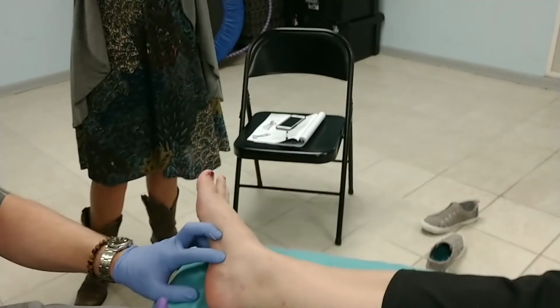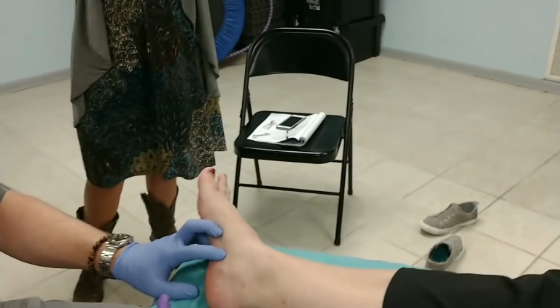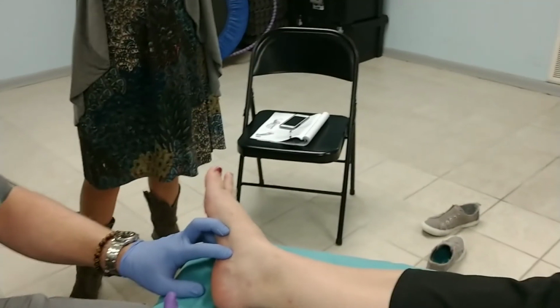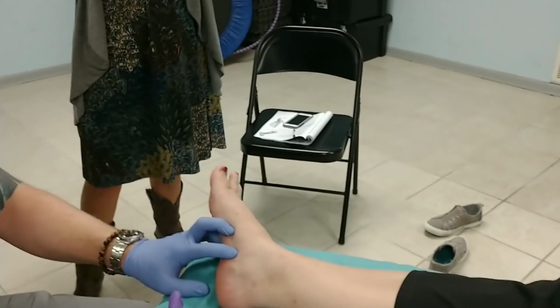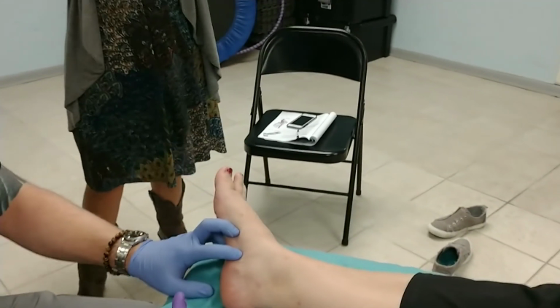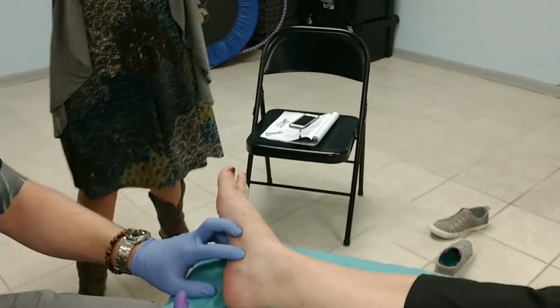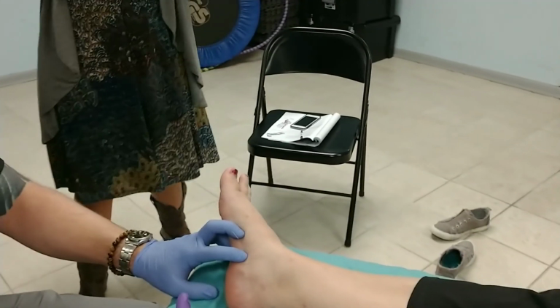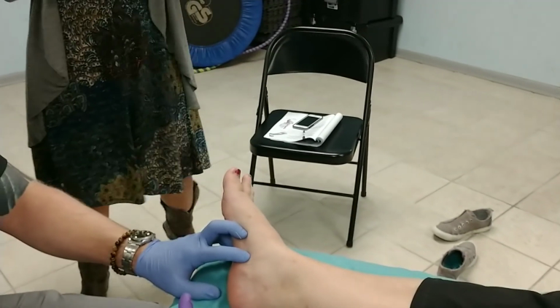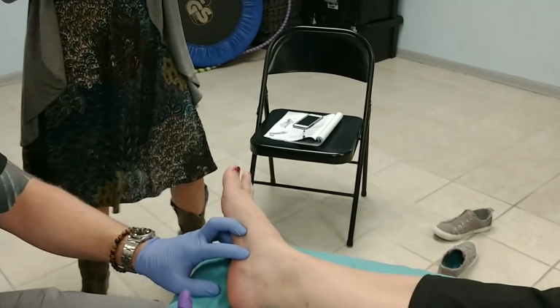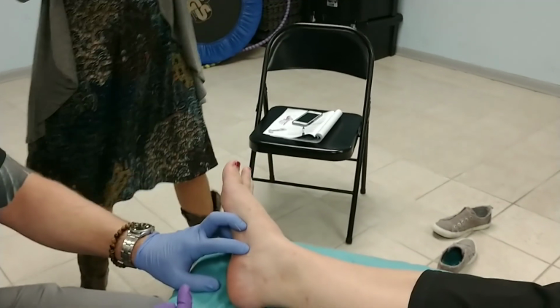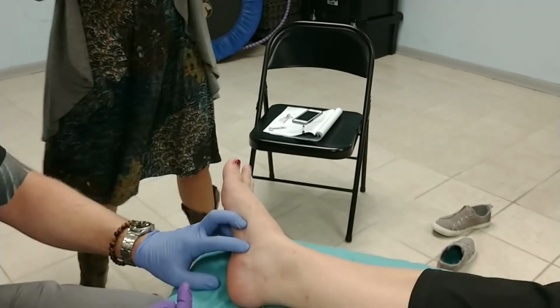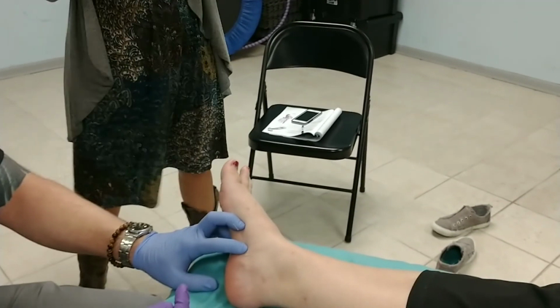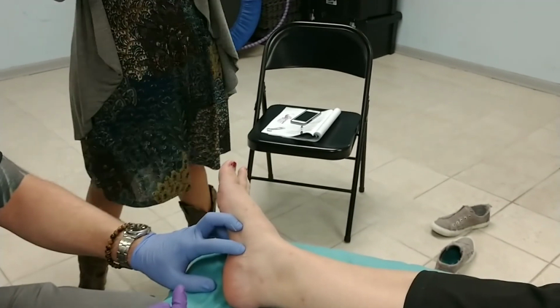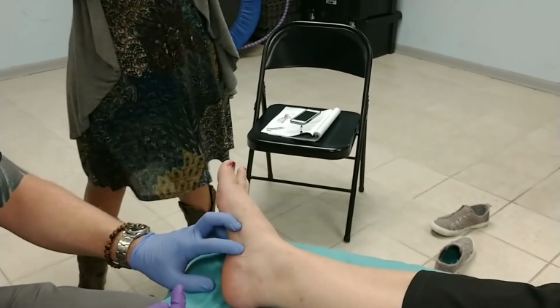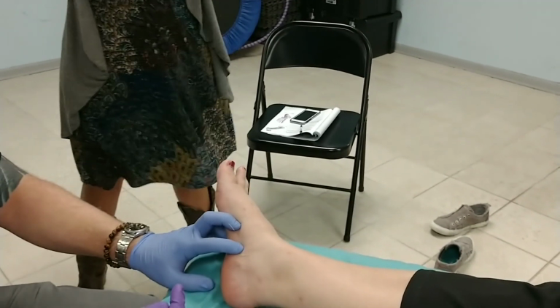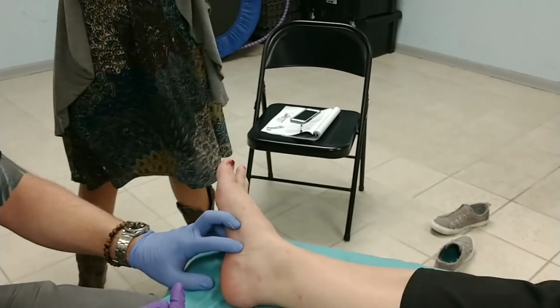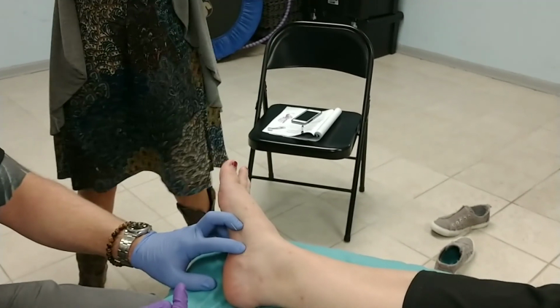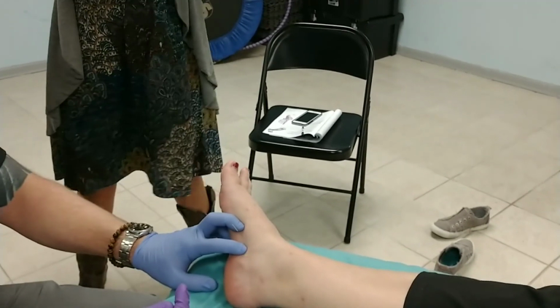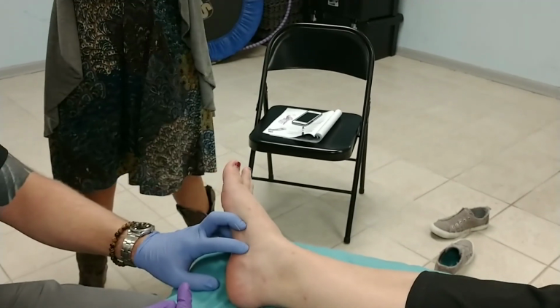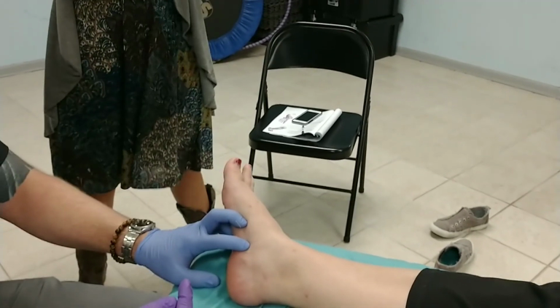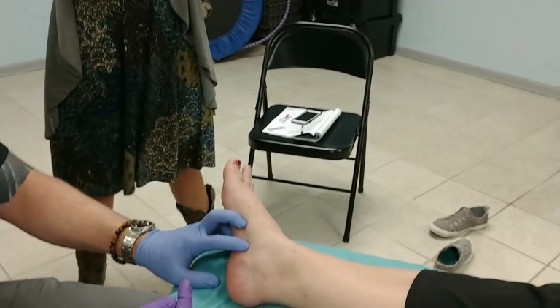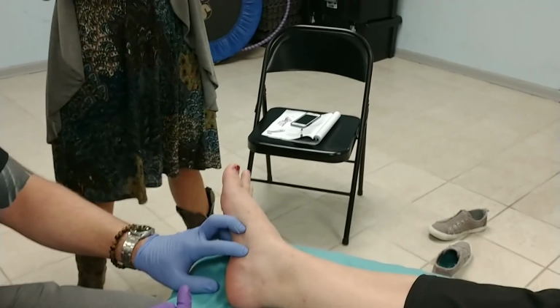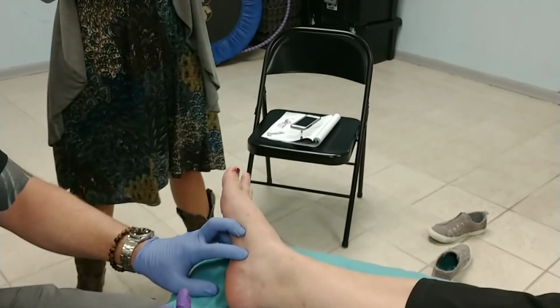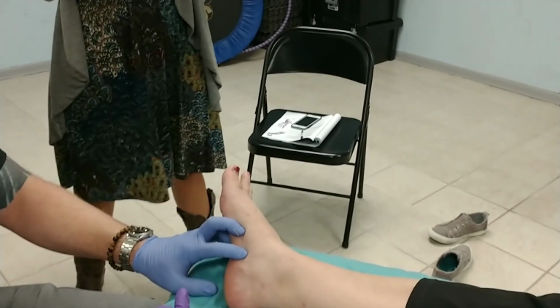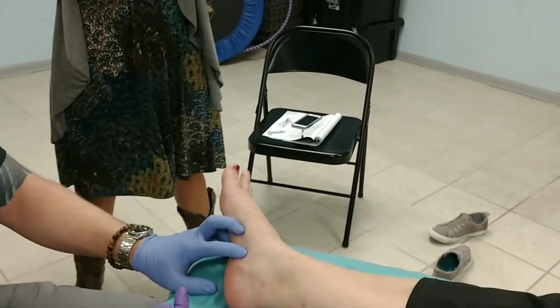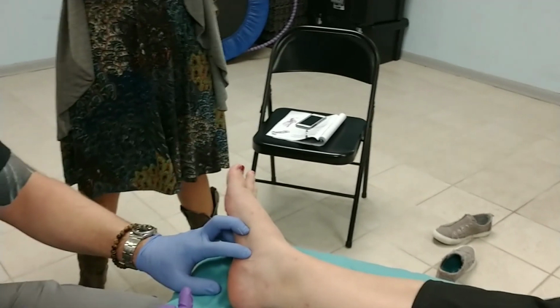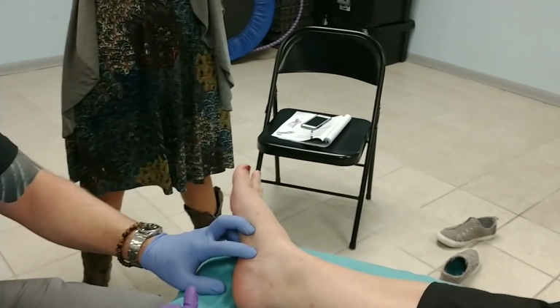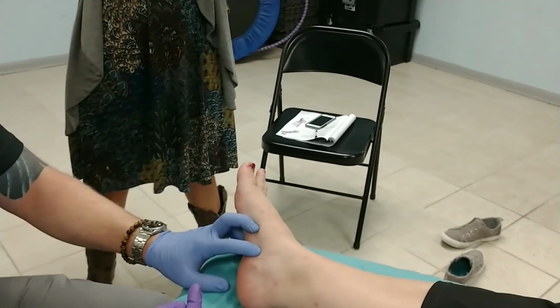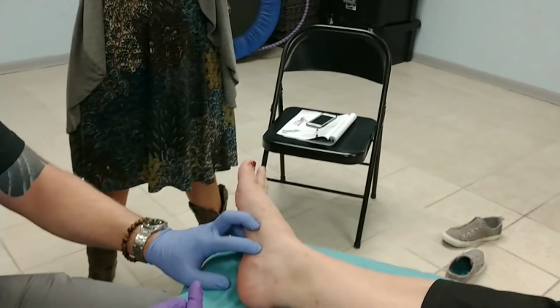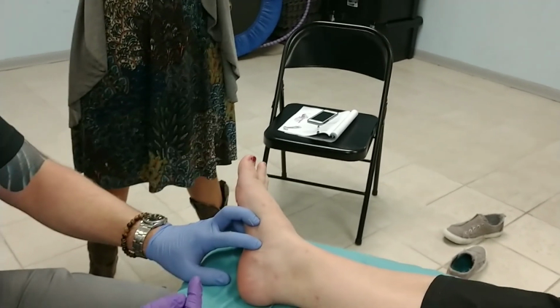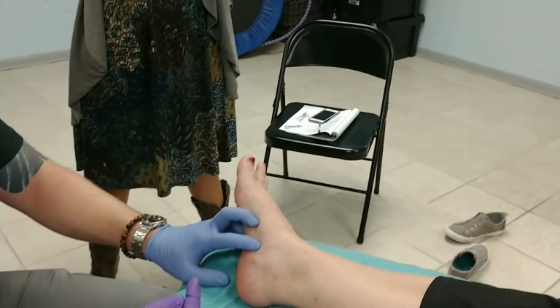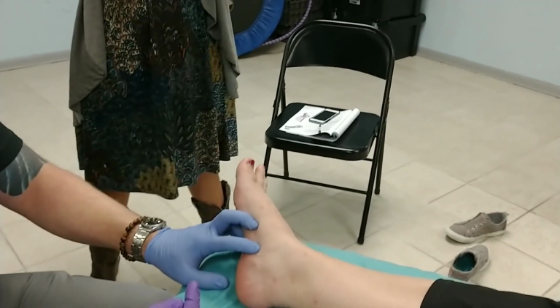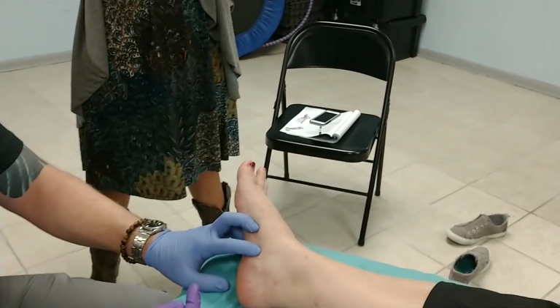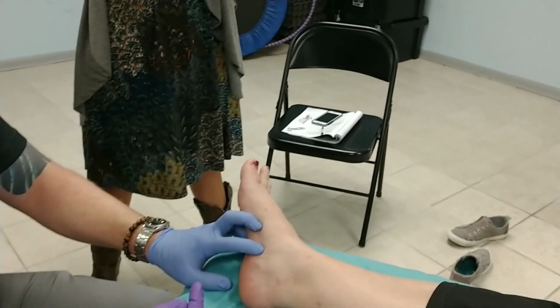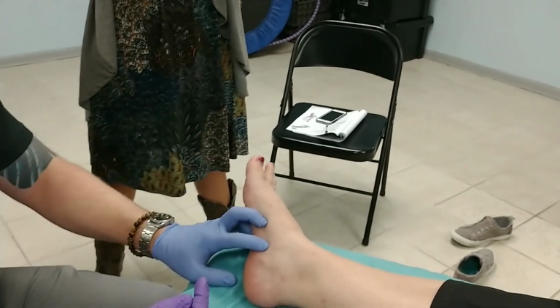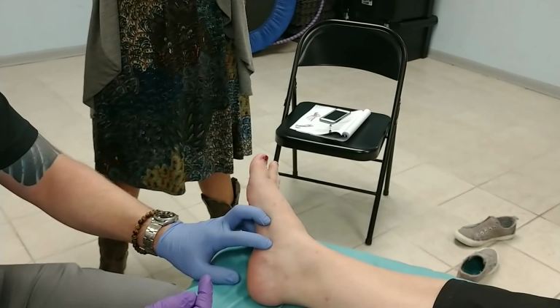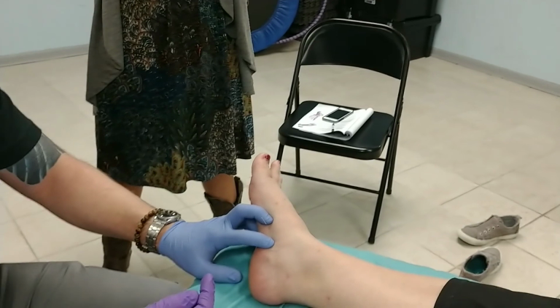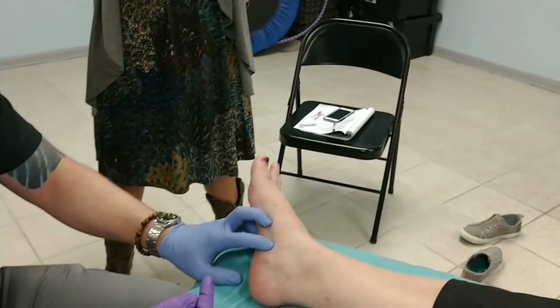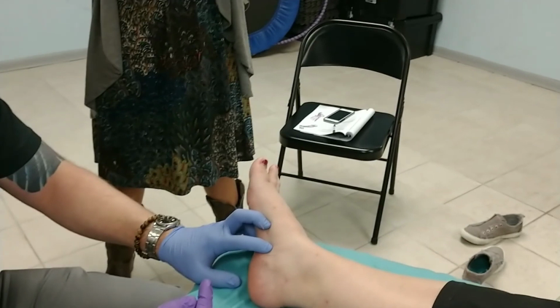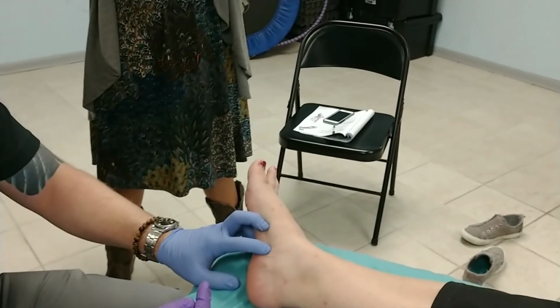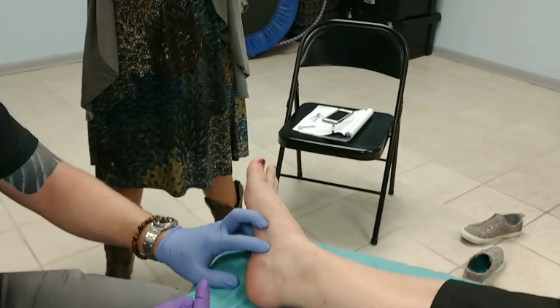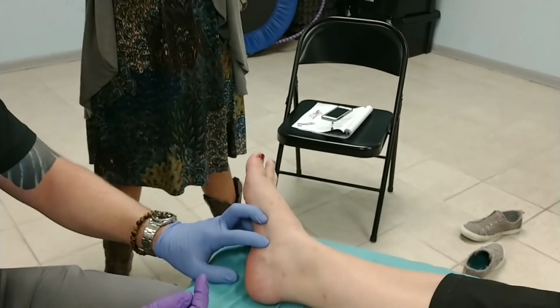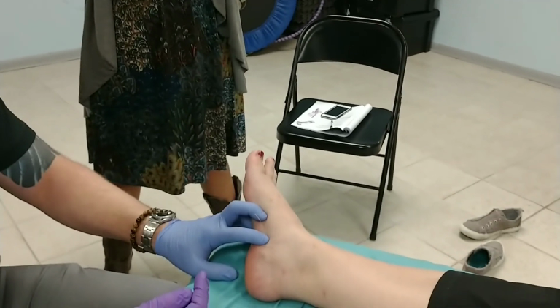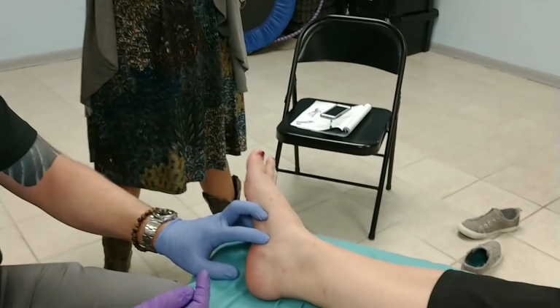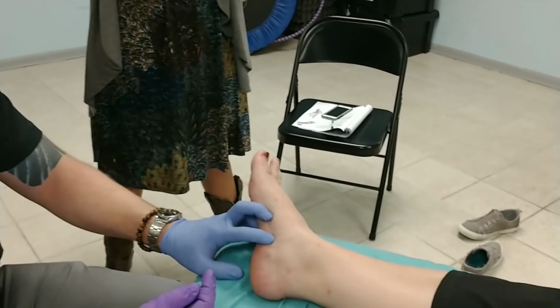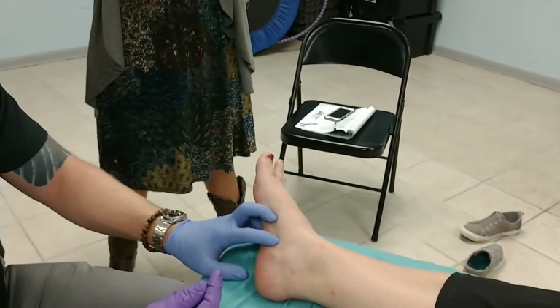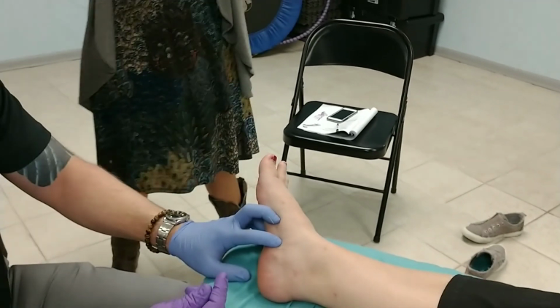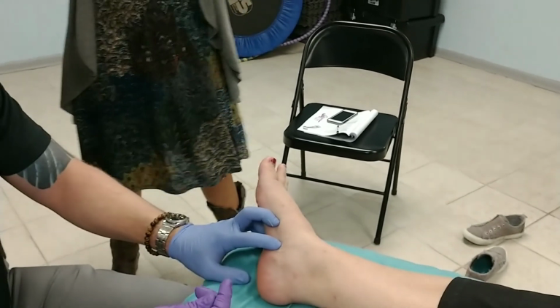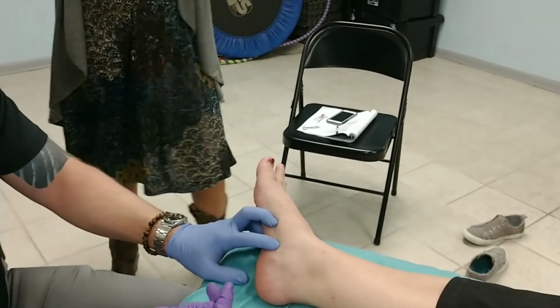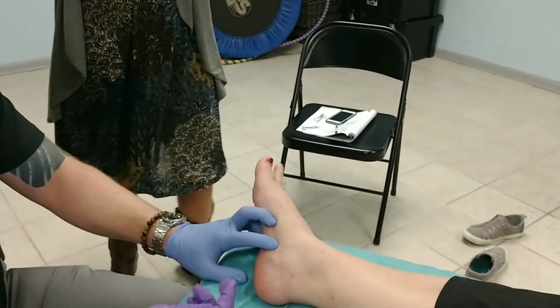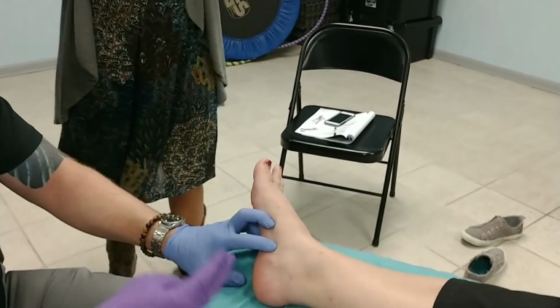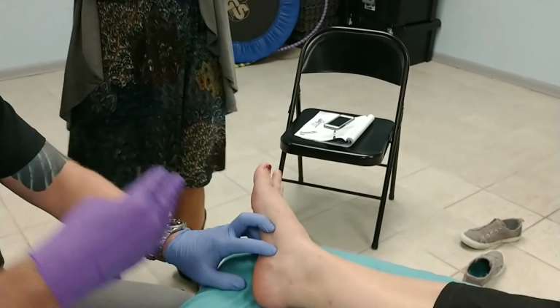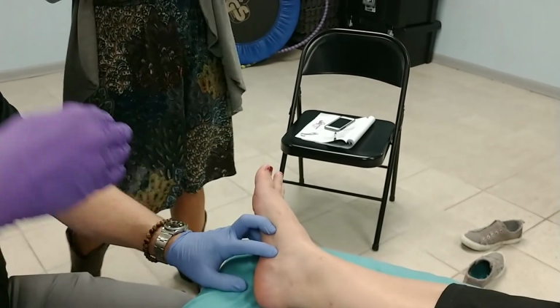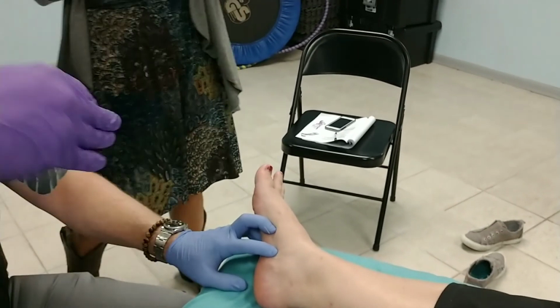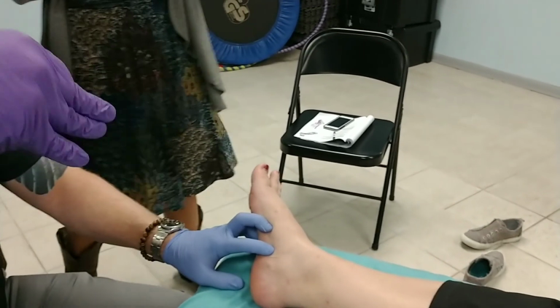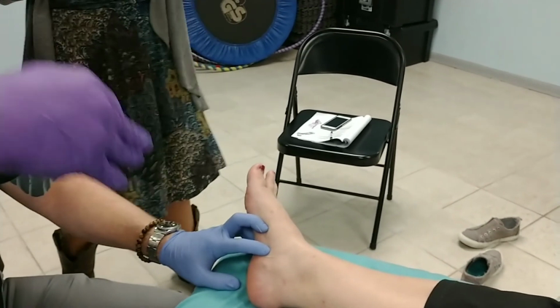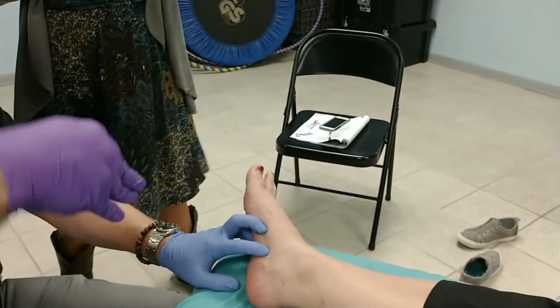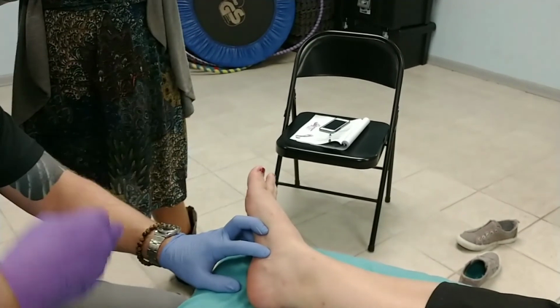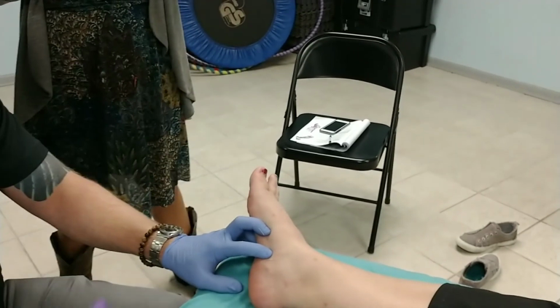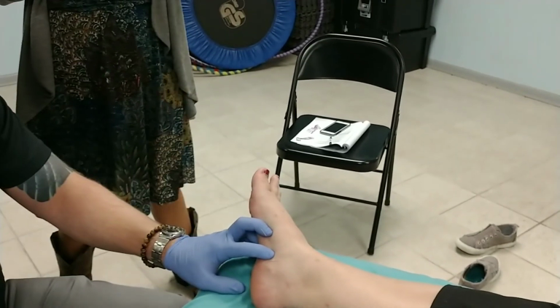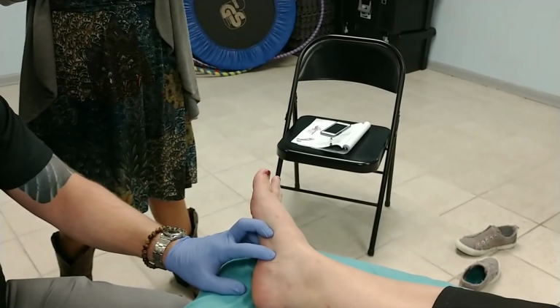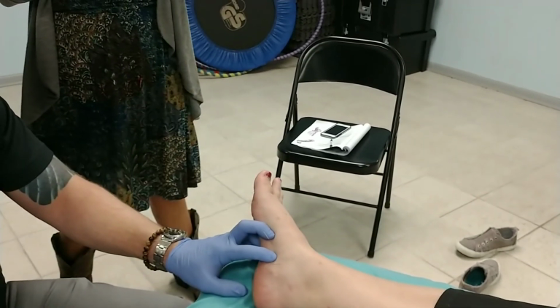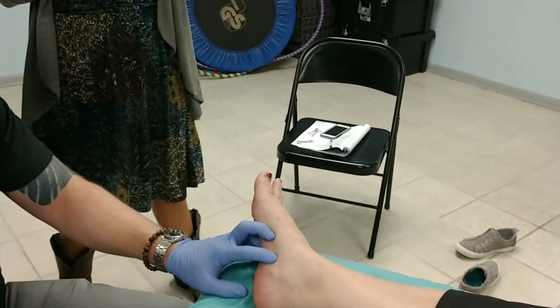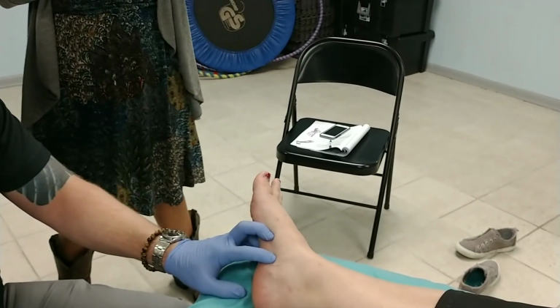How is the location different from flexor digitorum brevis? If you're needling from the medial side of the foot, there's going to be some overlap when you're going through those.